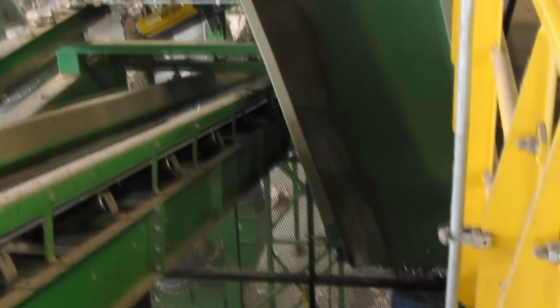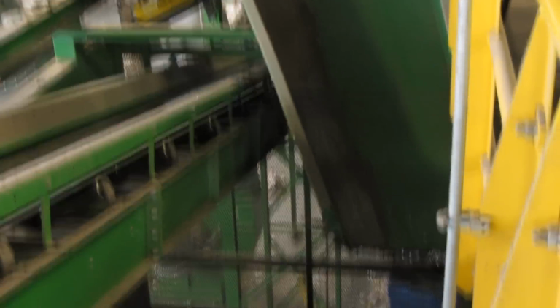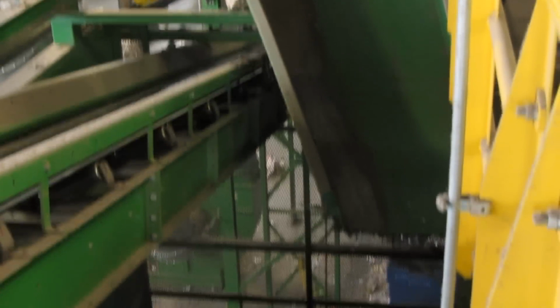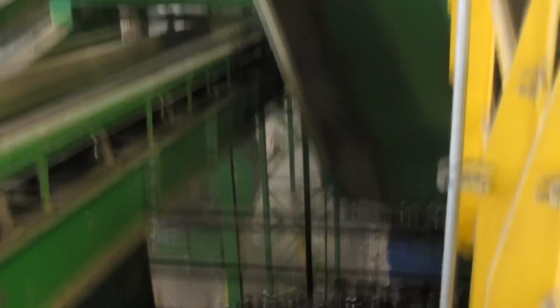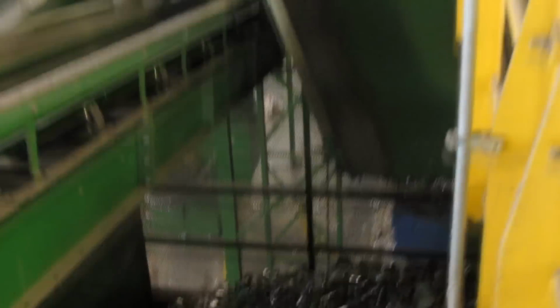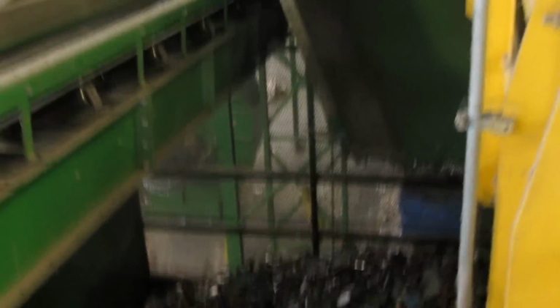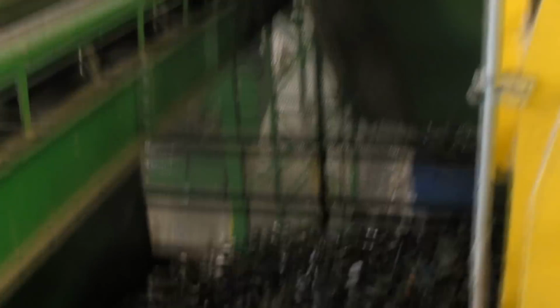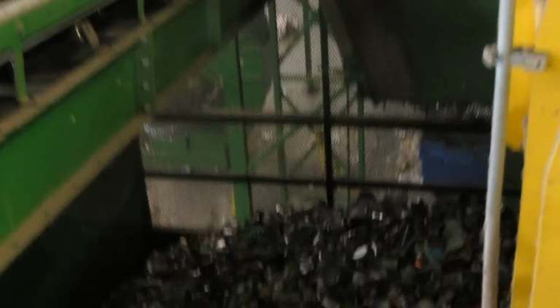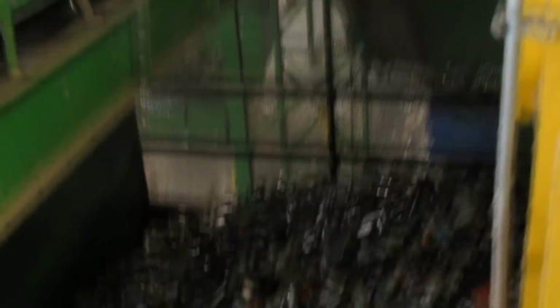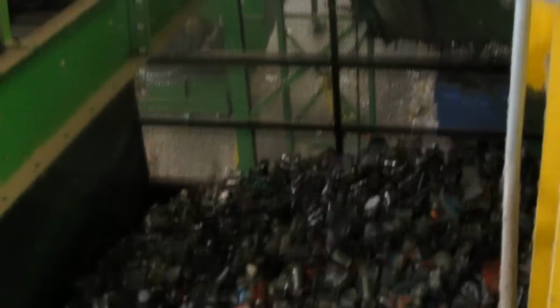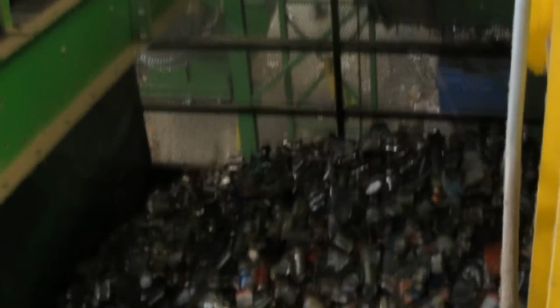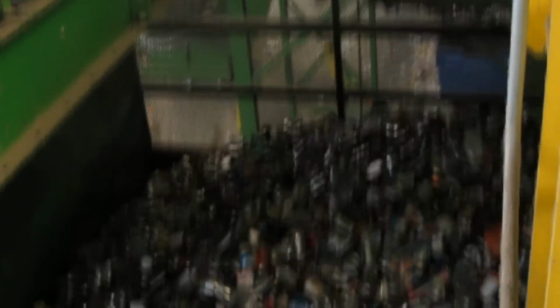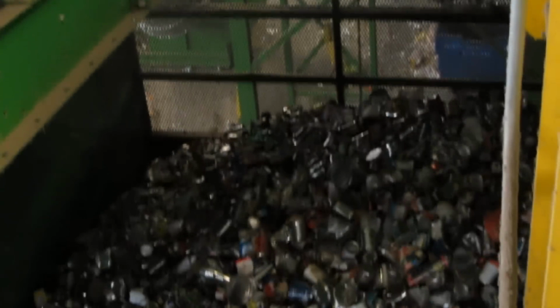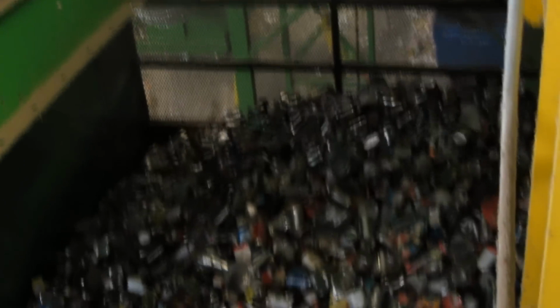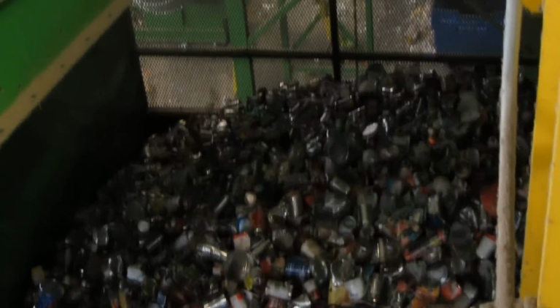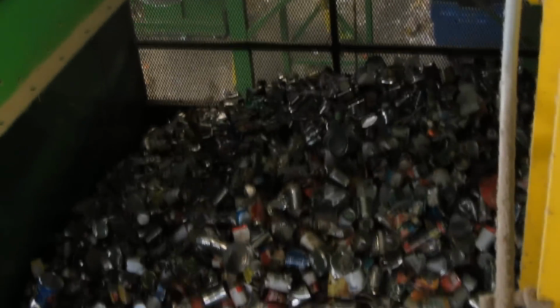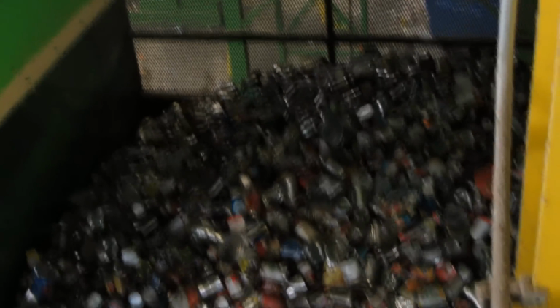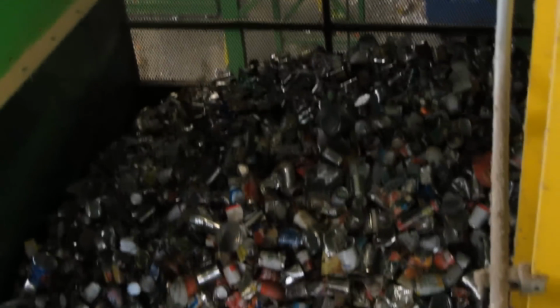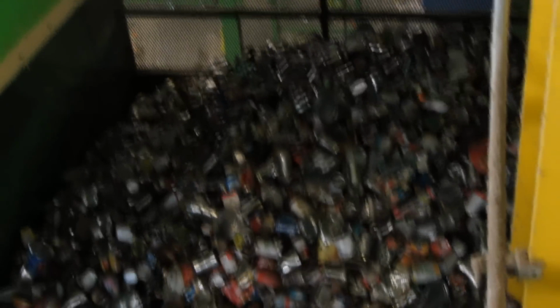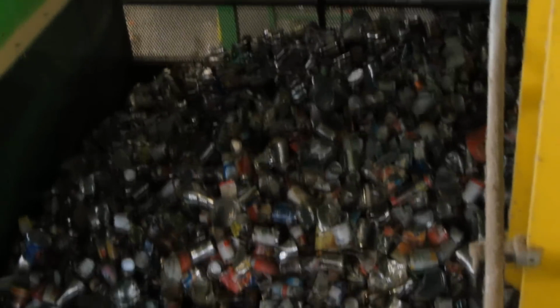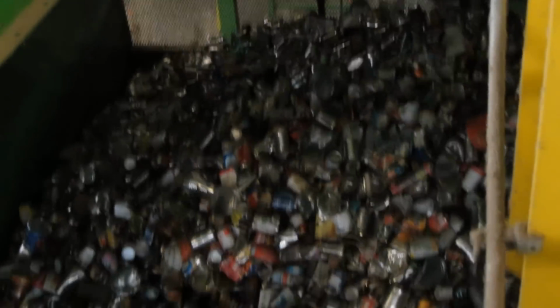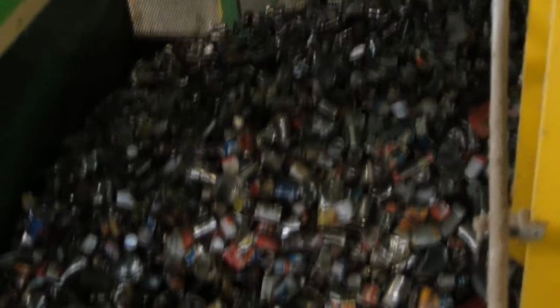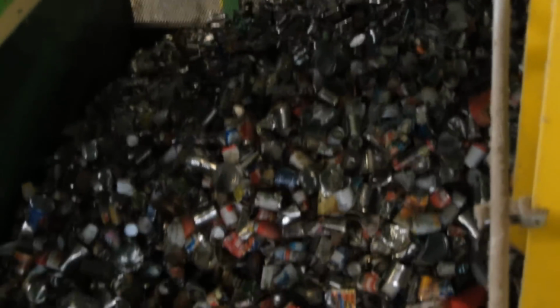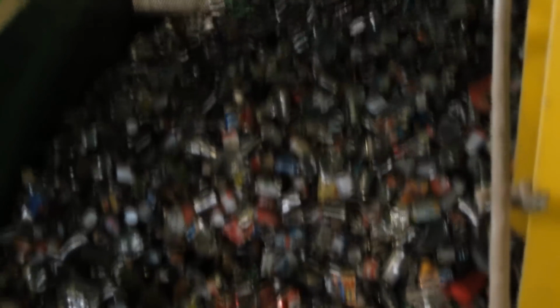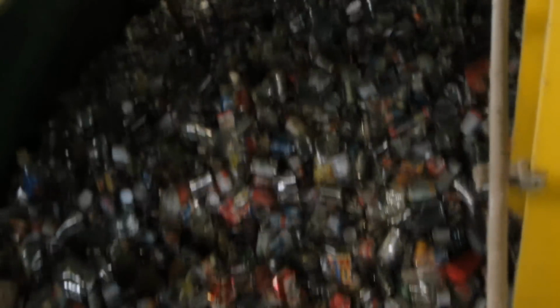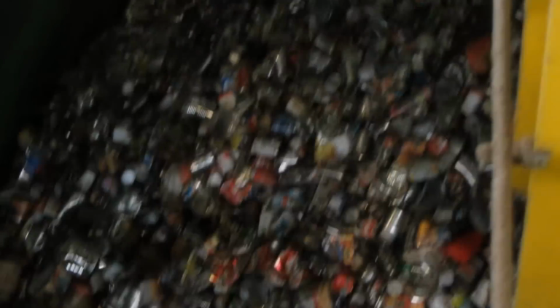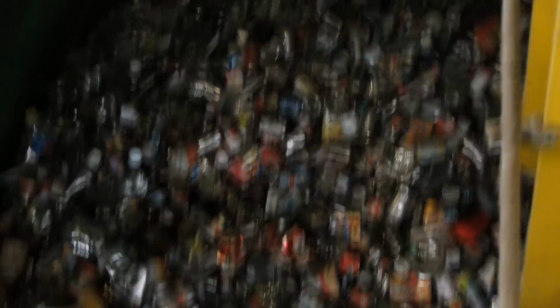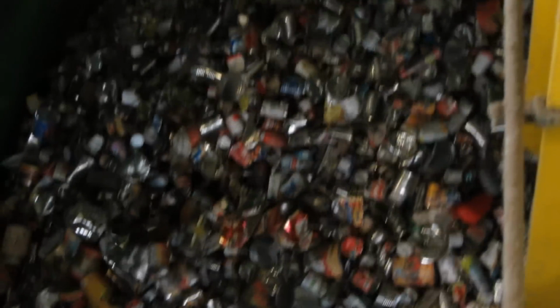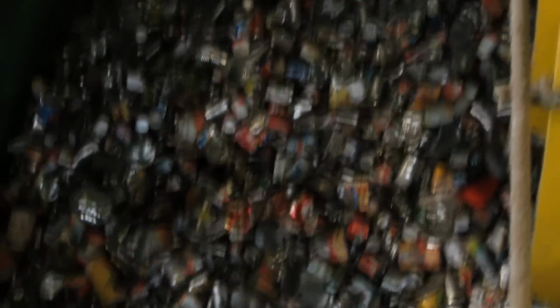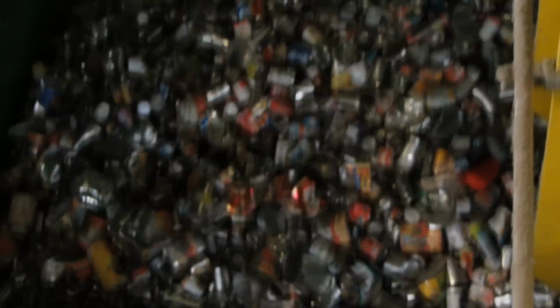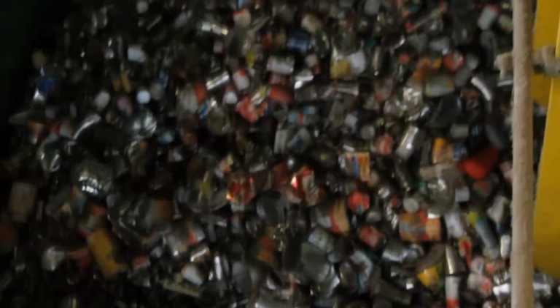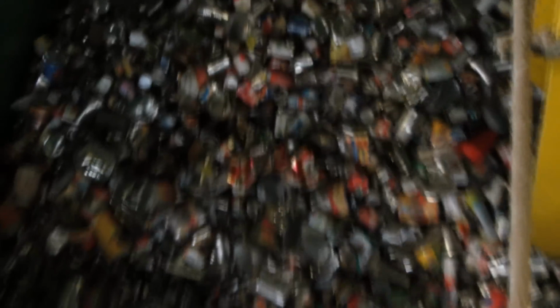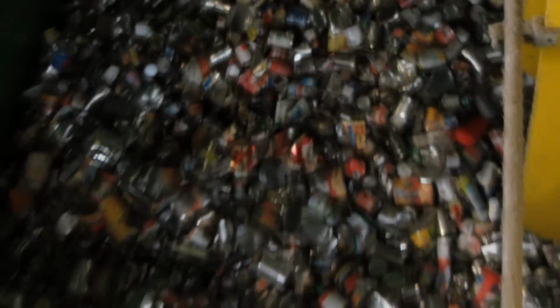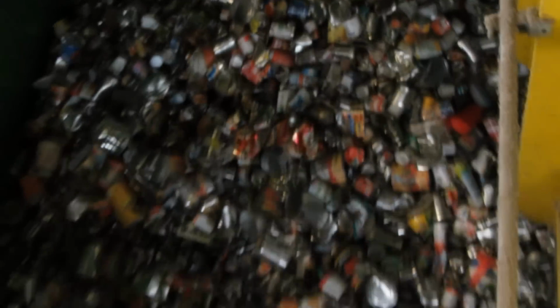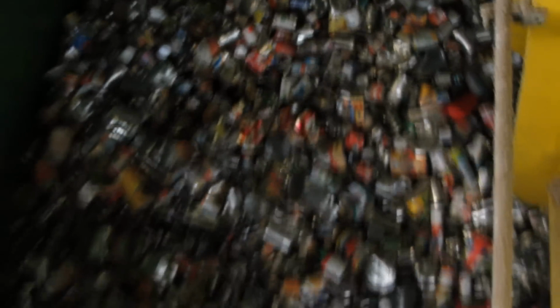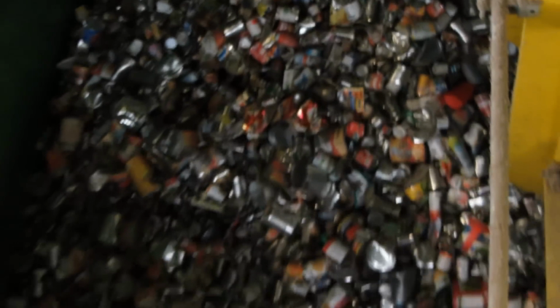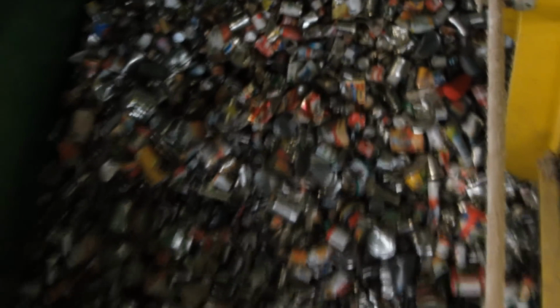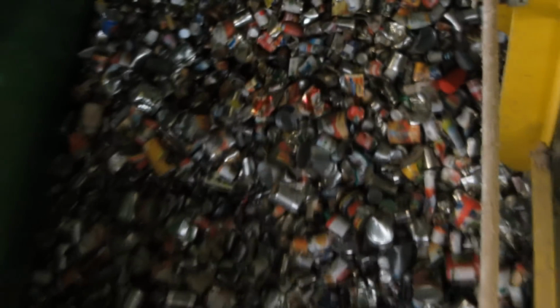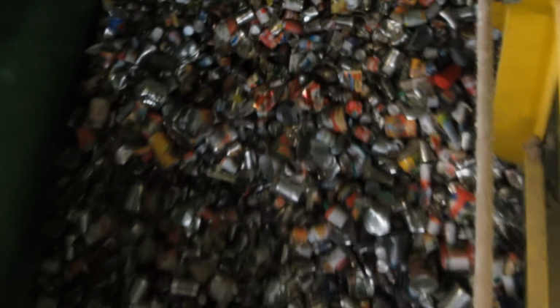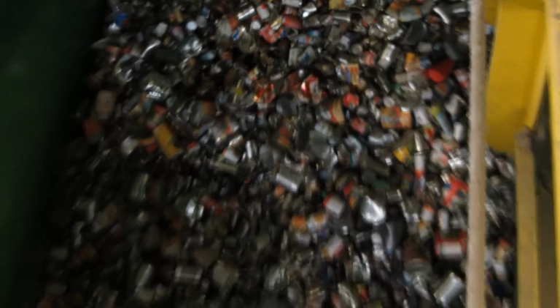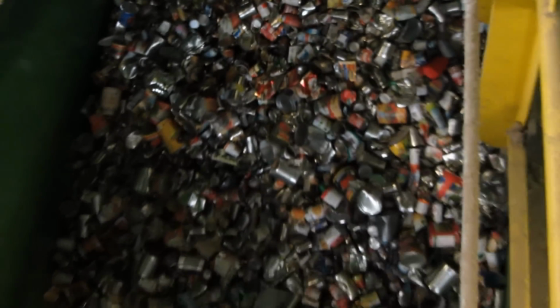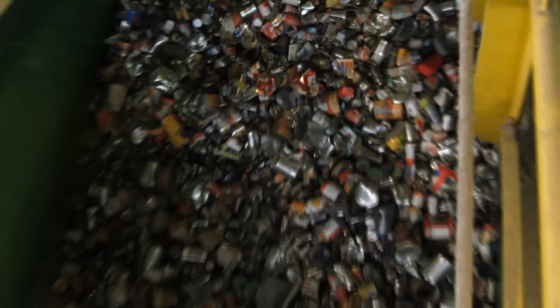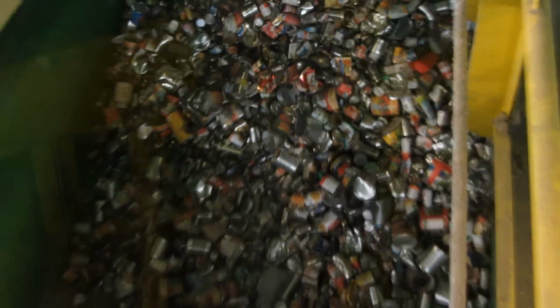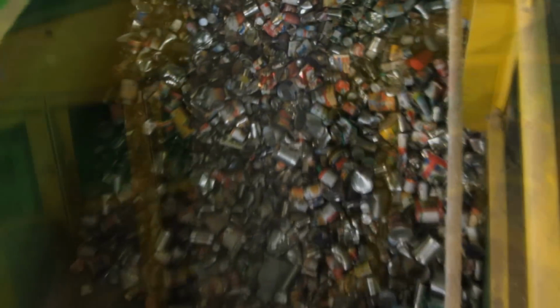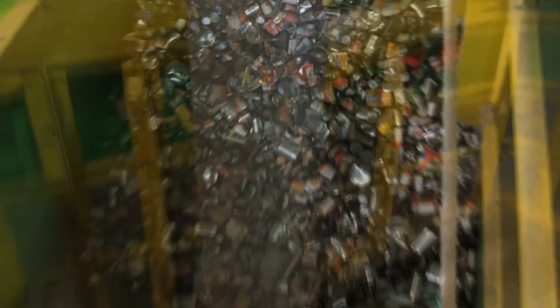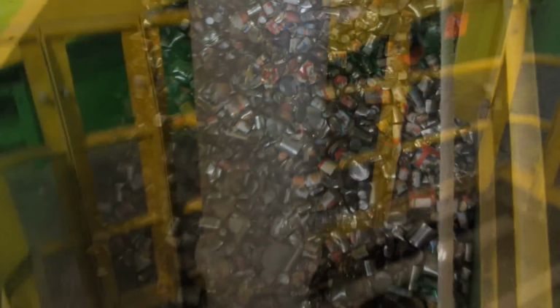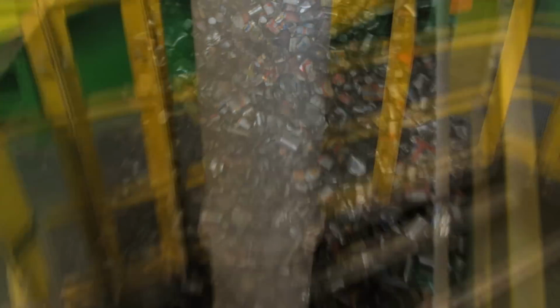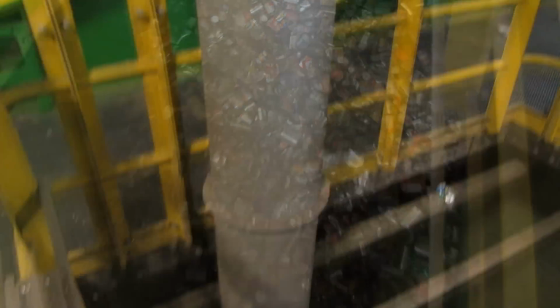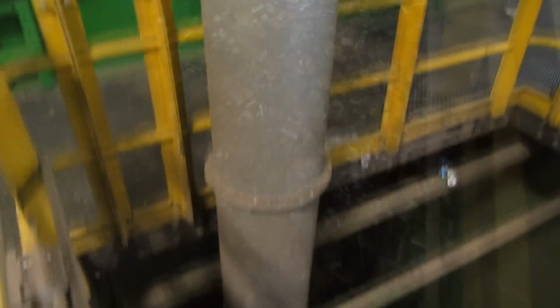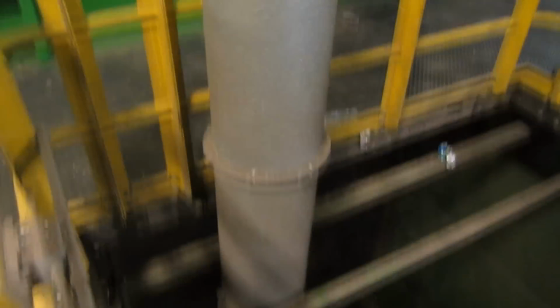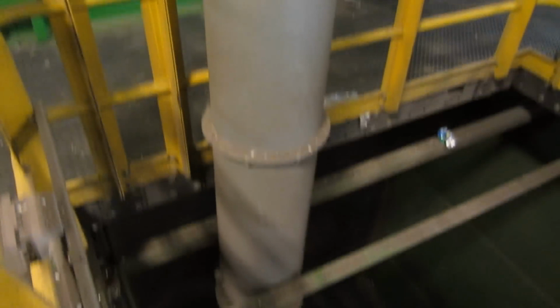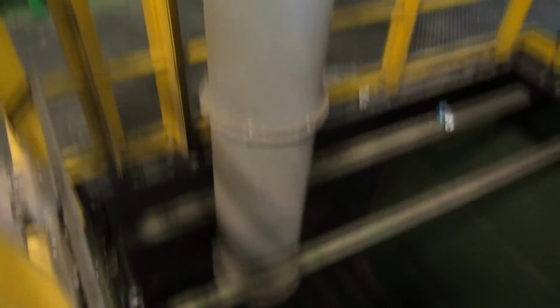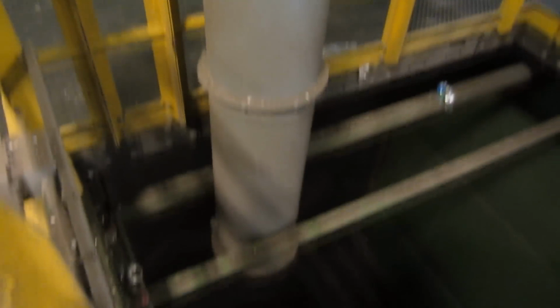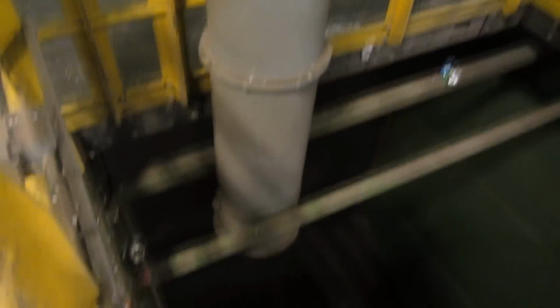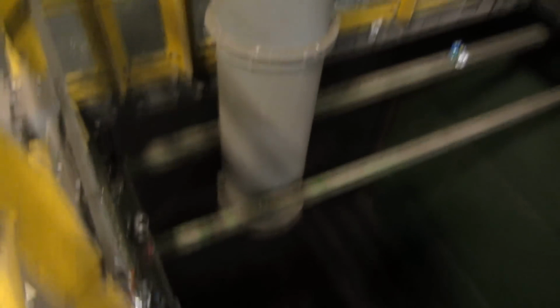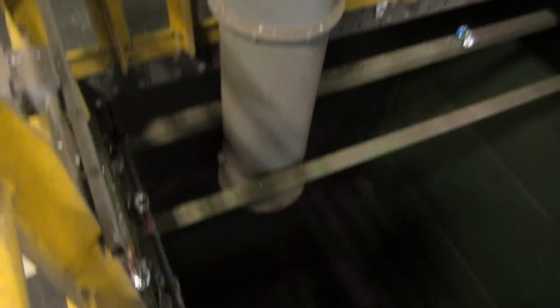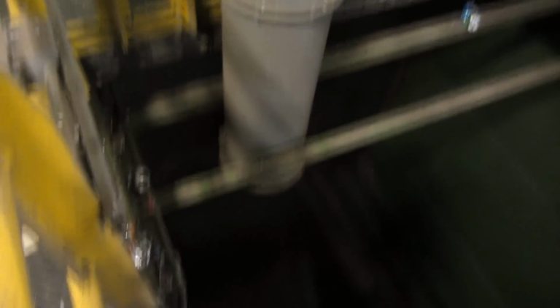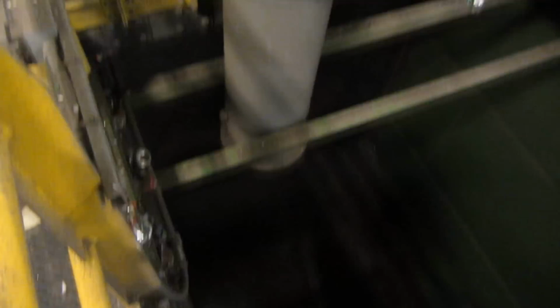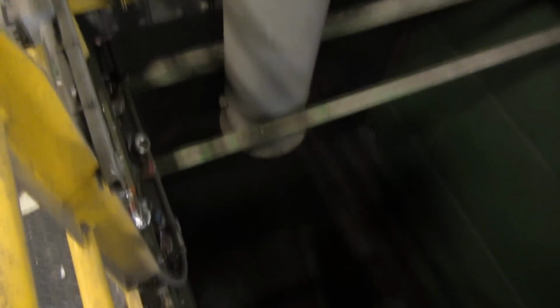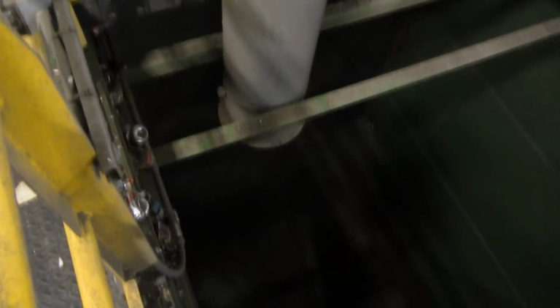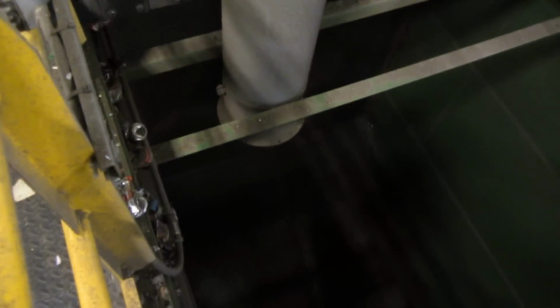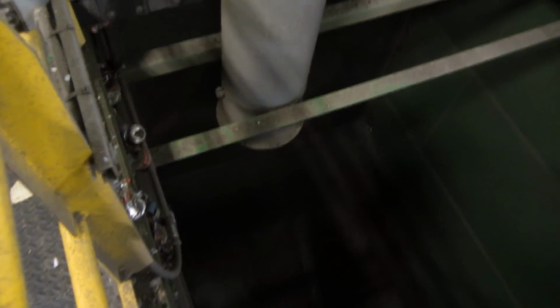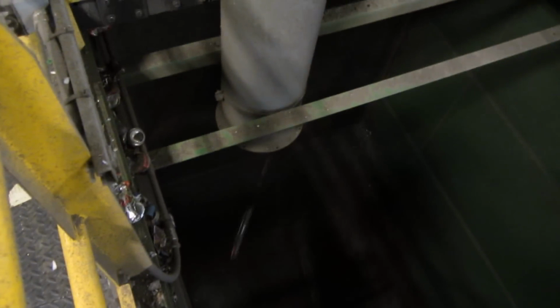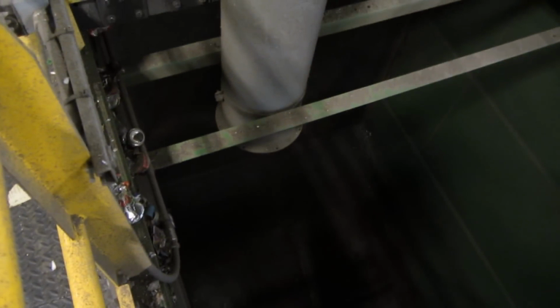As metals move through the MRF, a magnet pulls cans from the sorting process and an eddy current removes the aluminum.